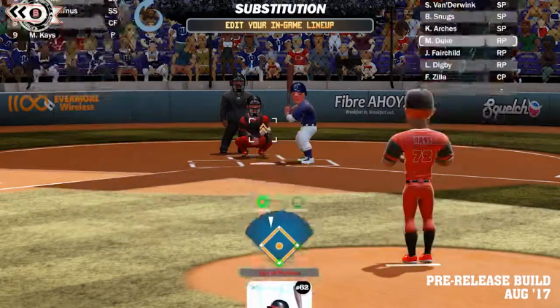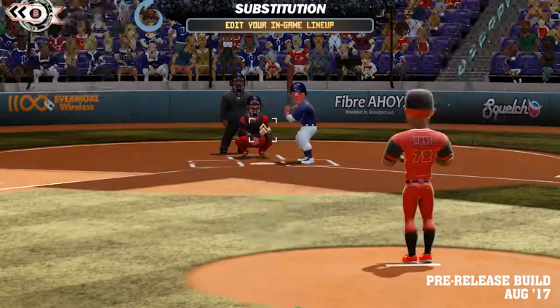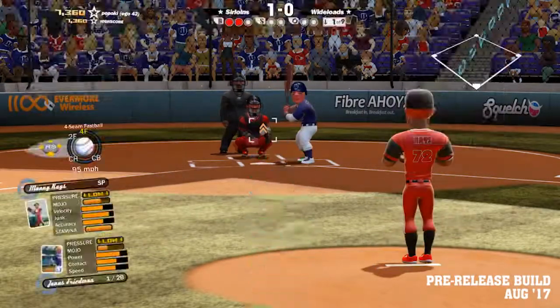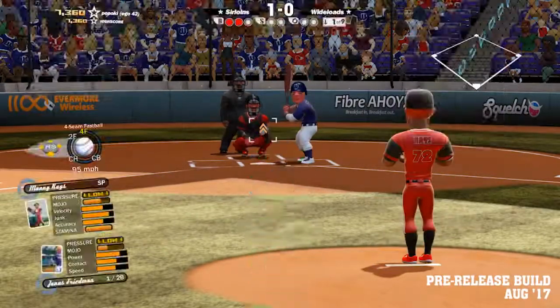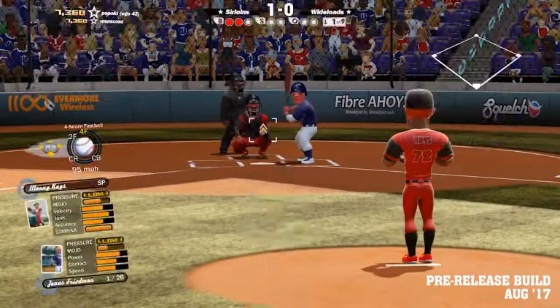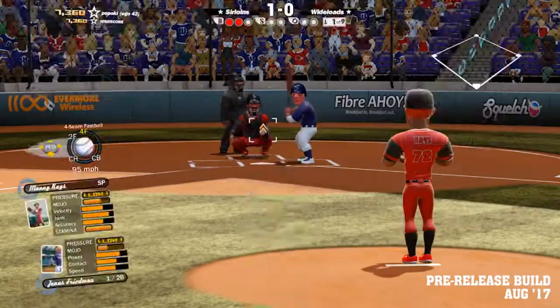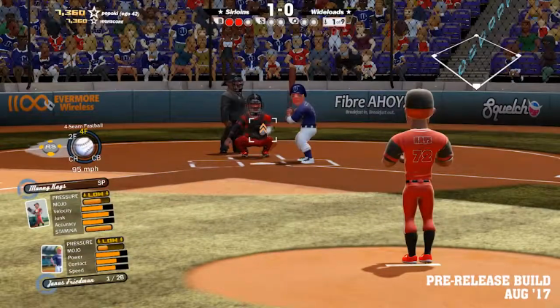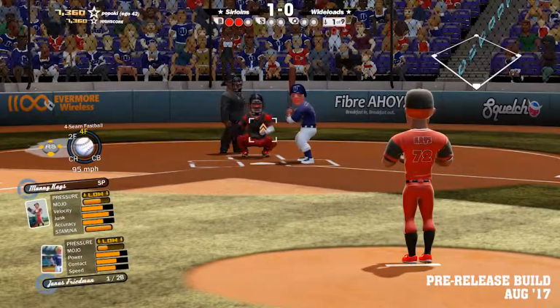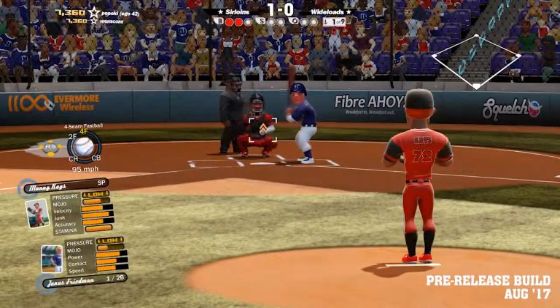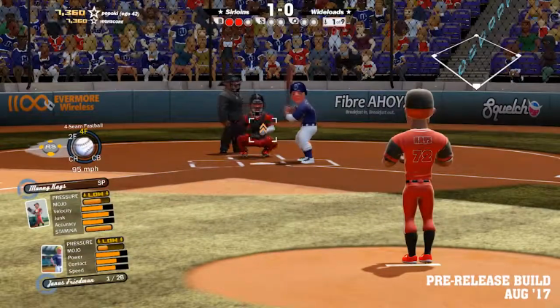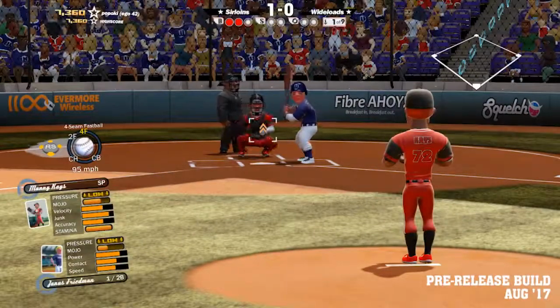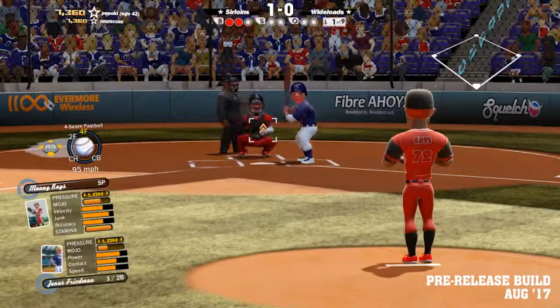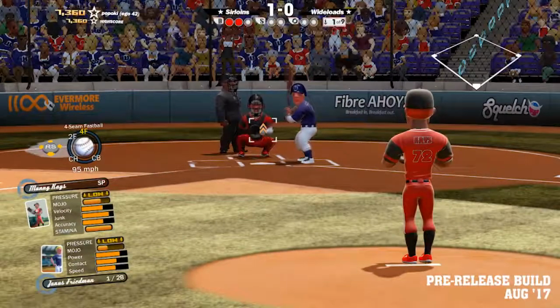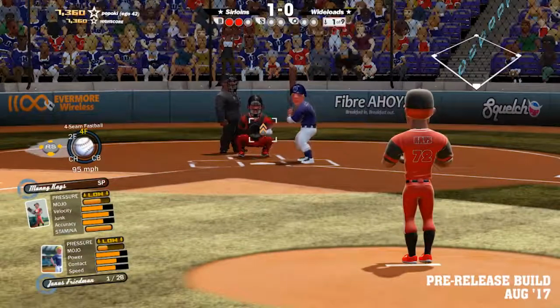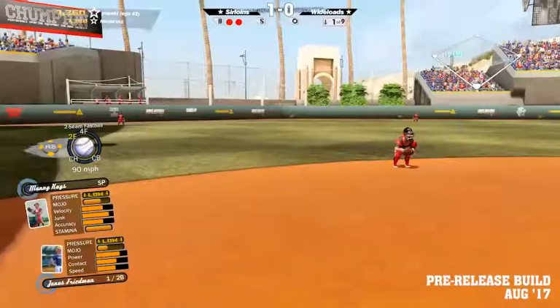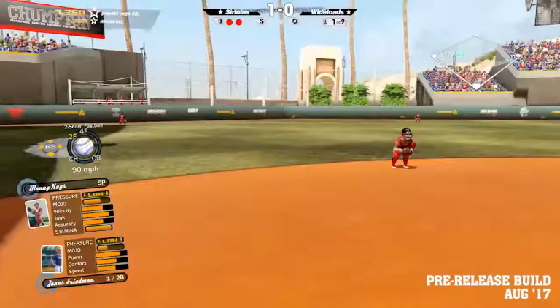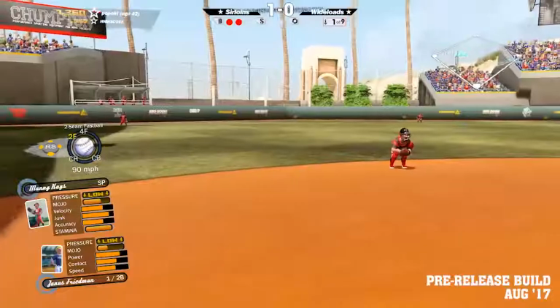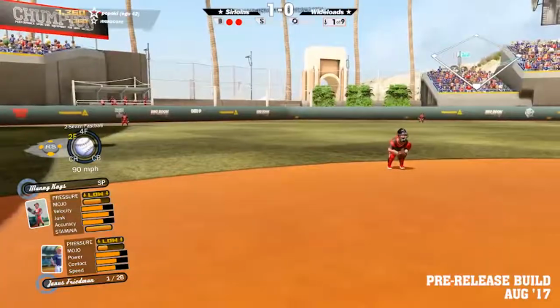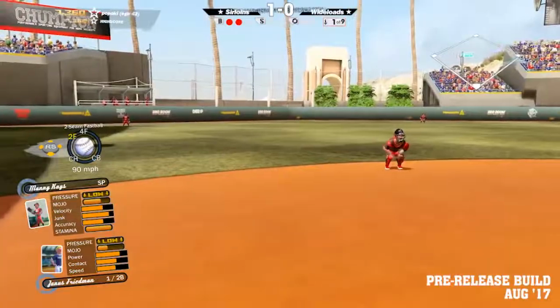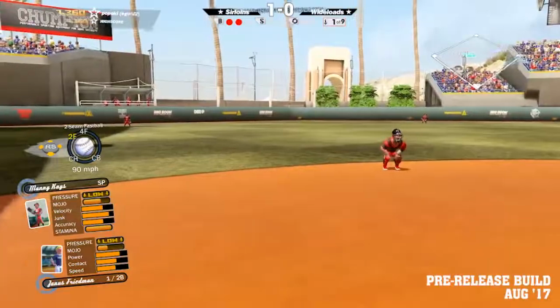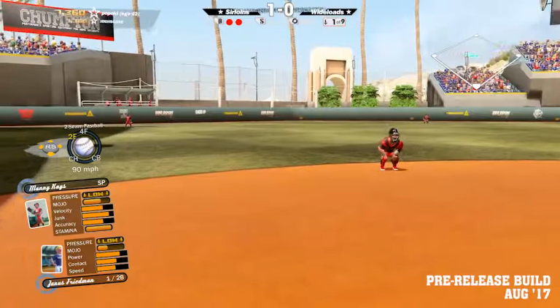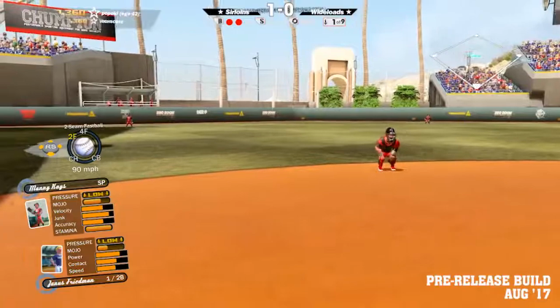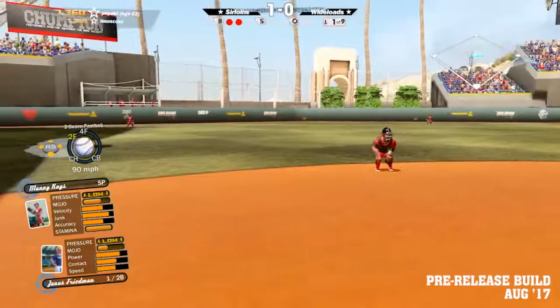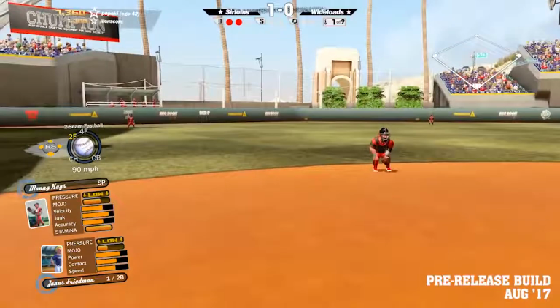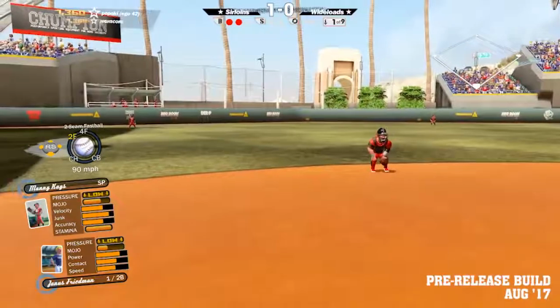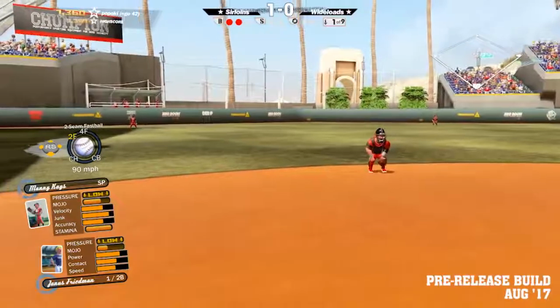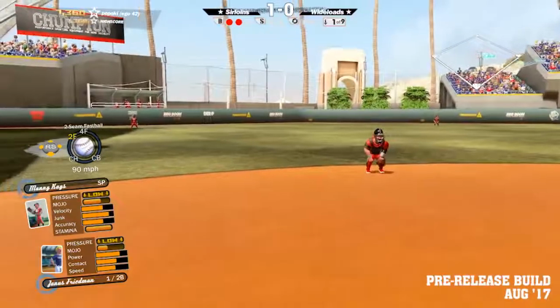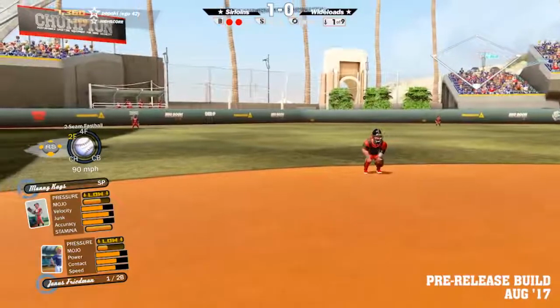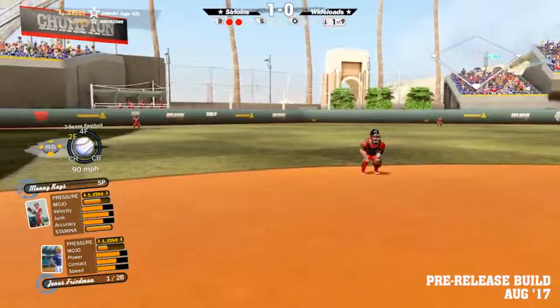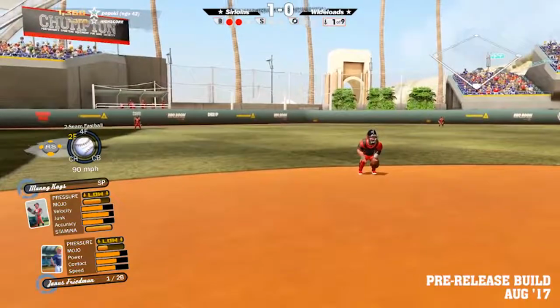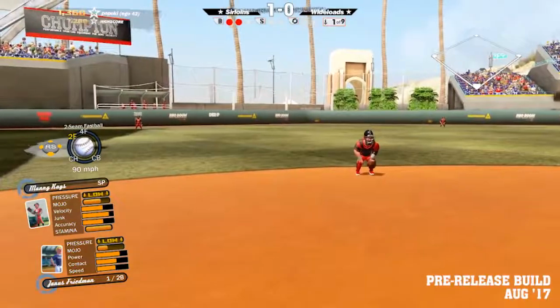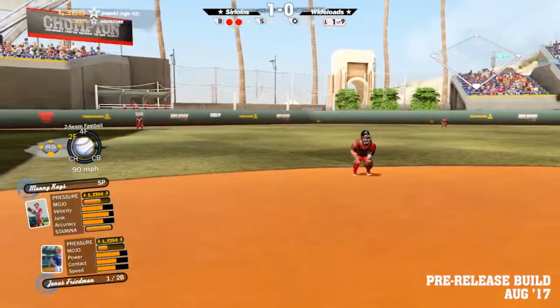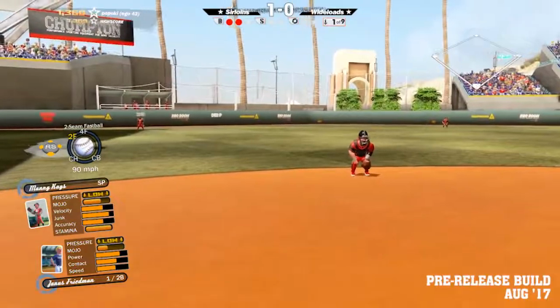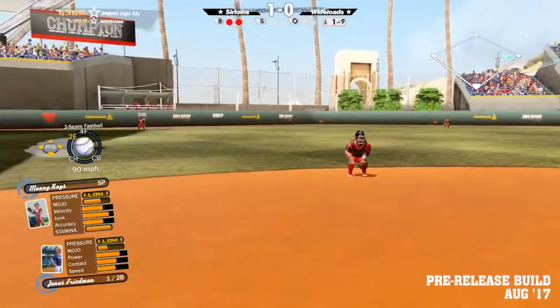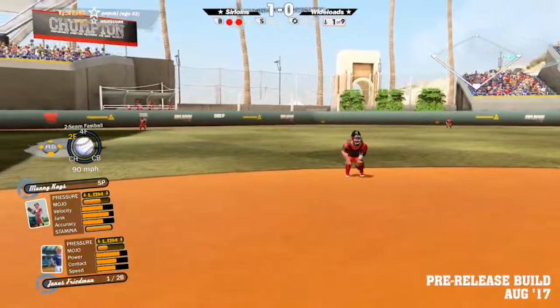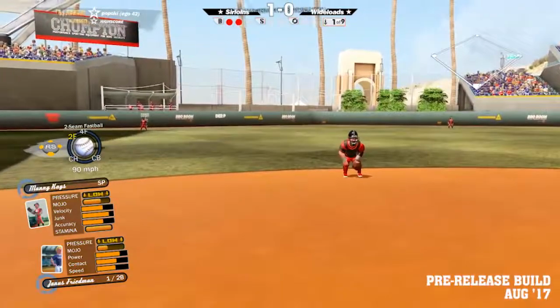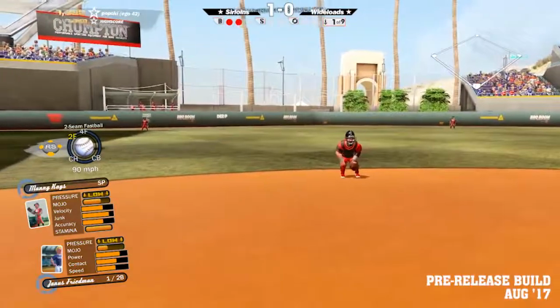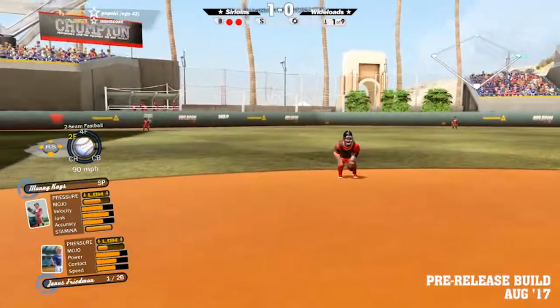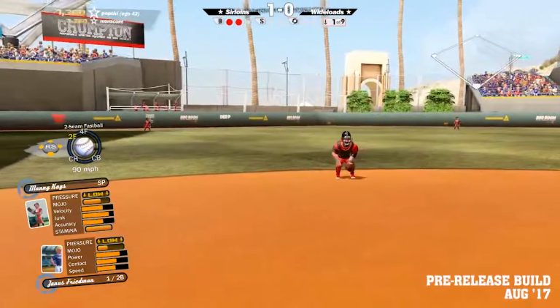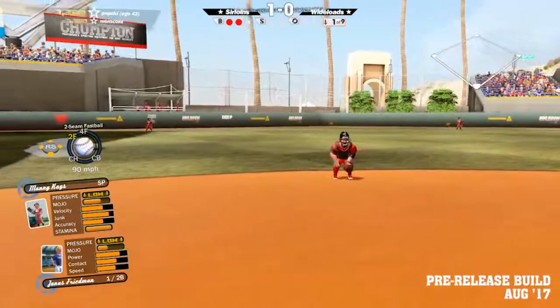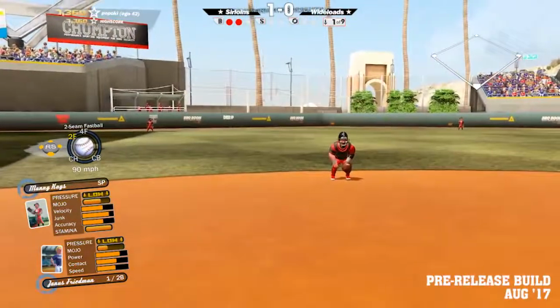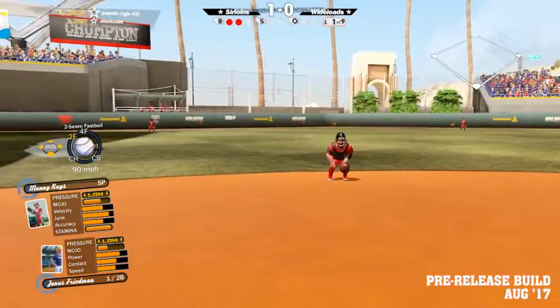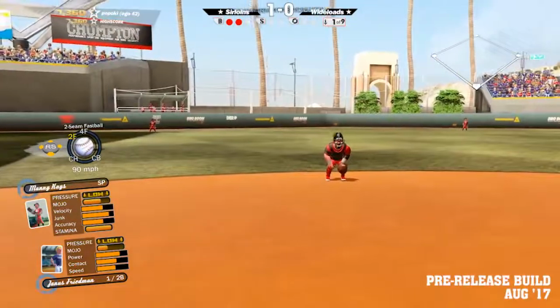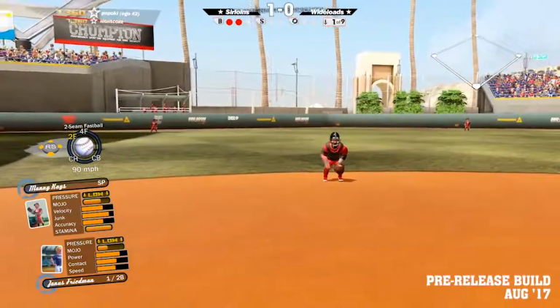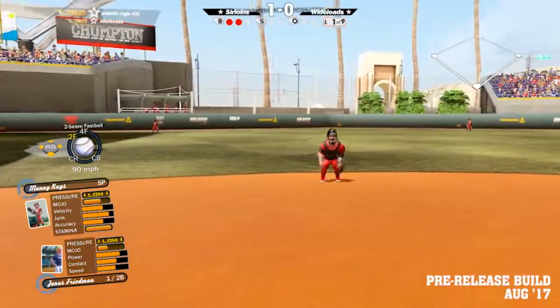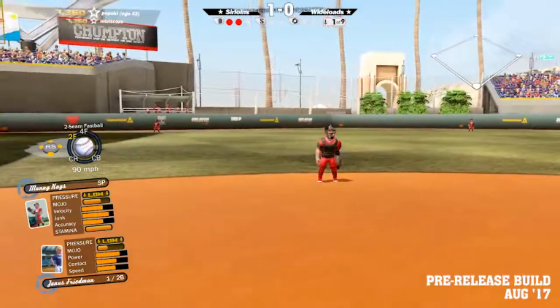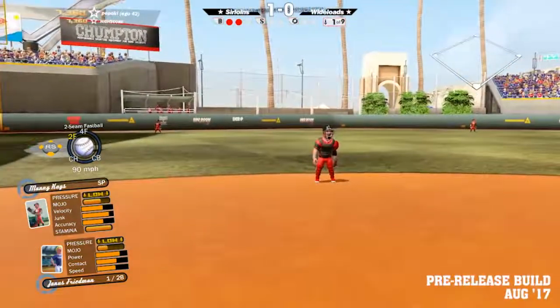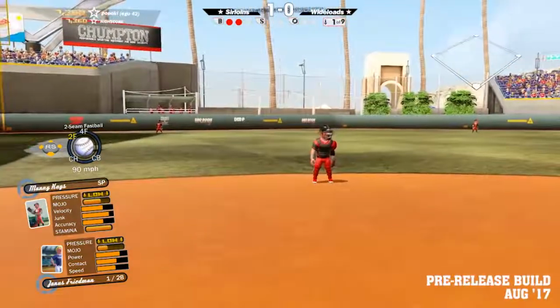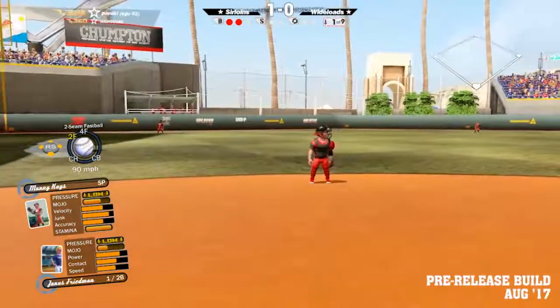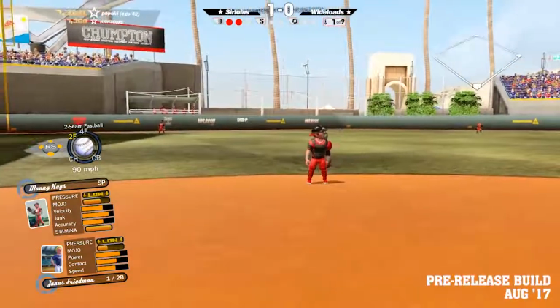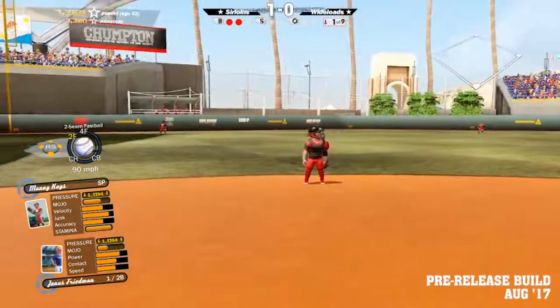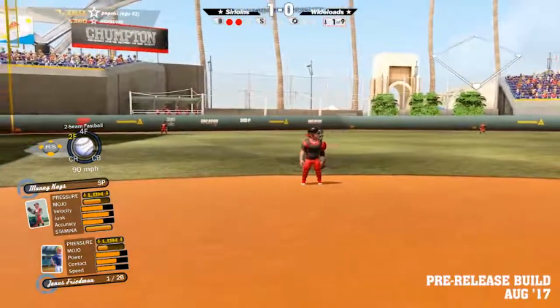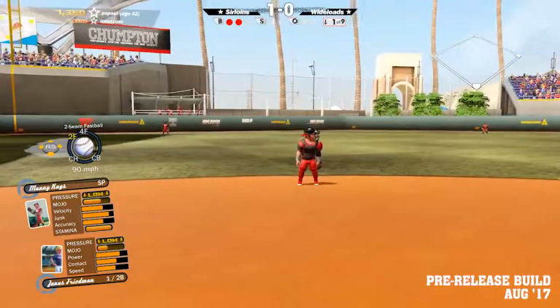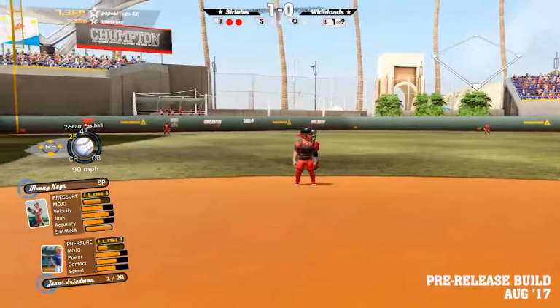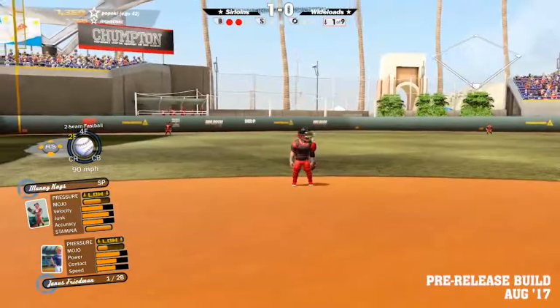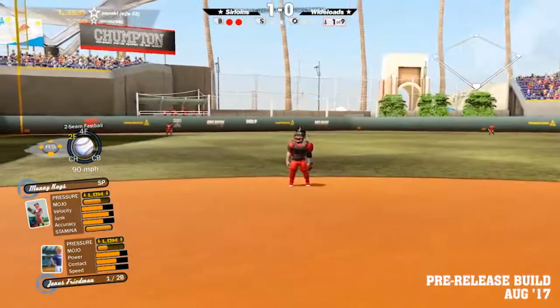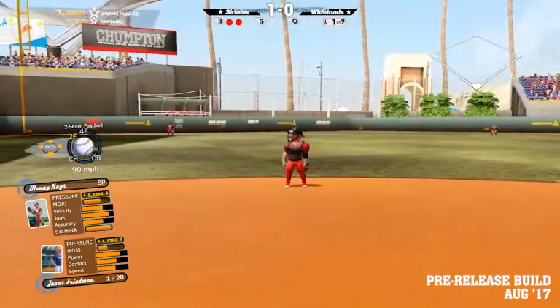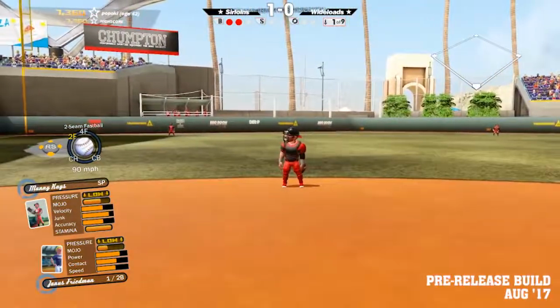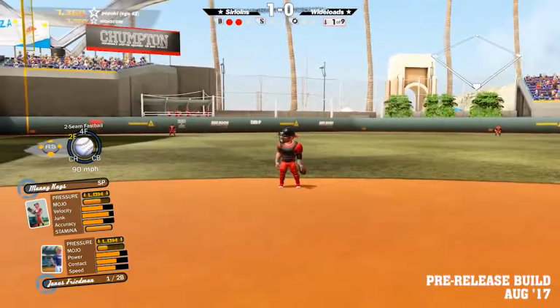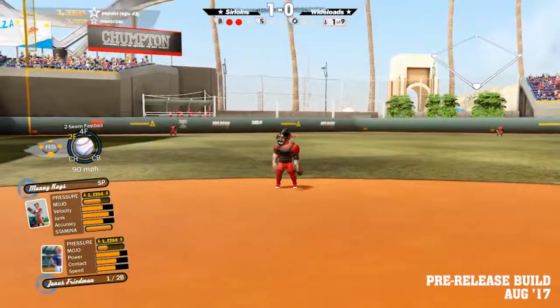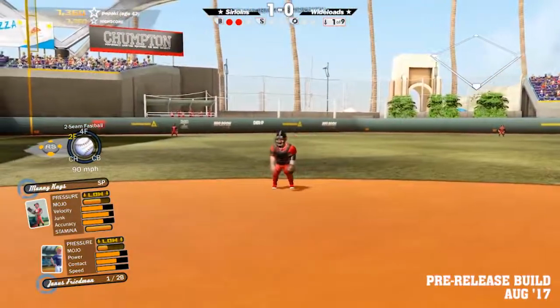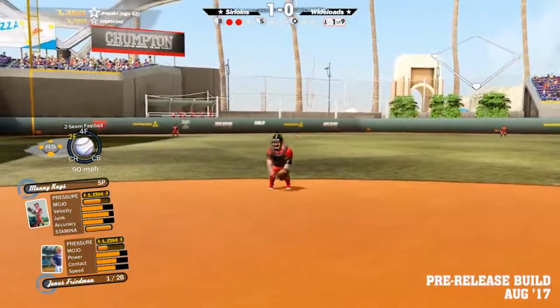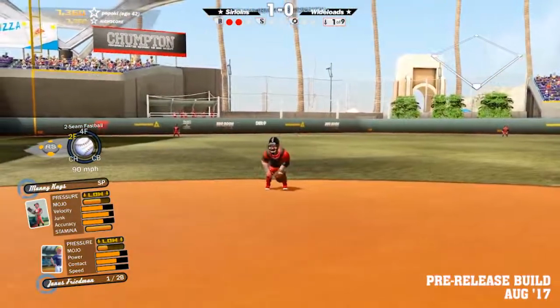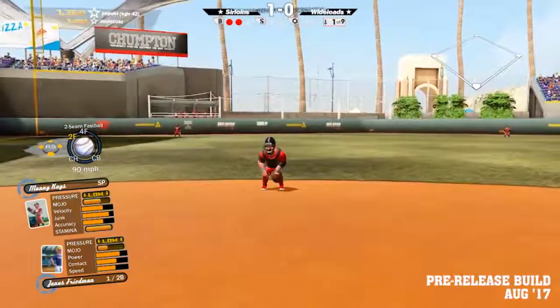For example, in SMB1 you may have been able to get away with putting a catcher at shortstop — that's not going to fly in SMB2.